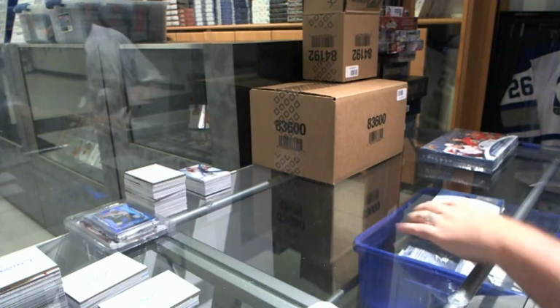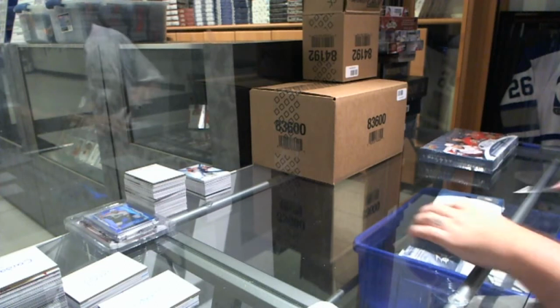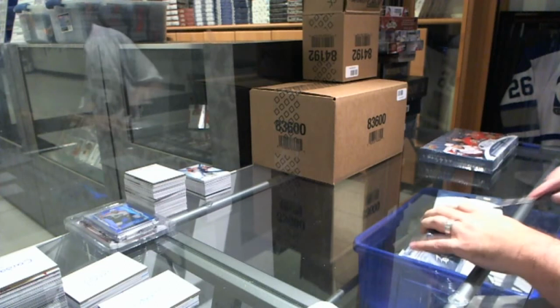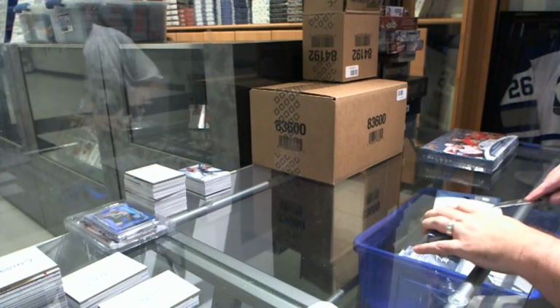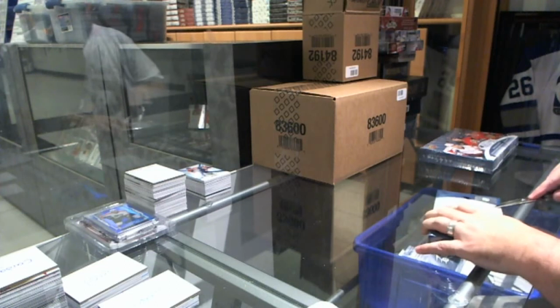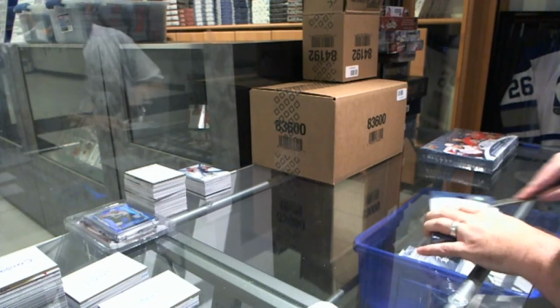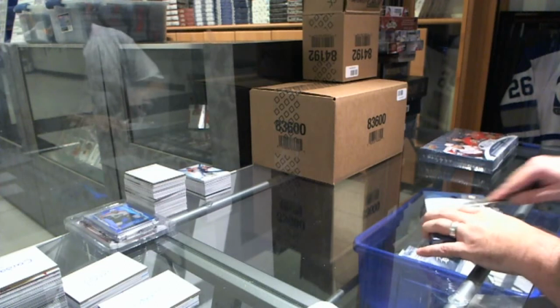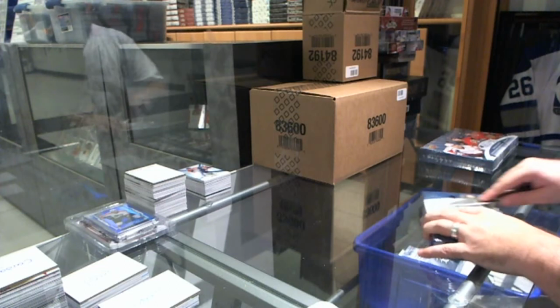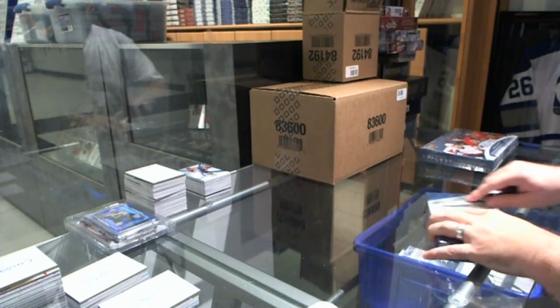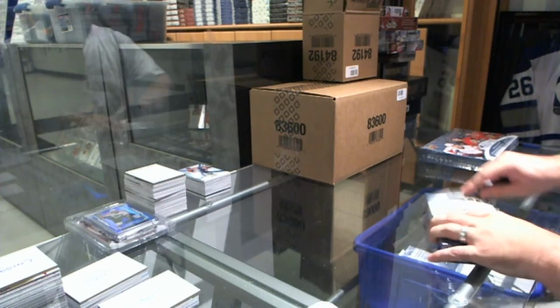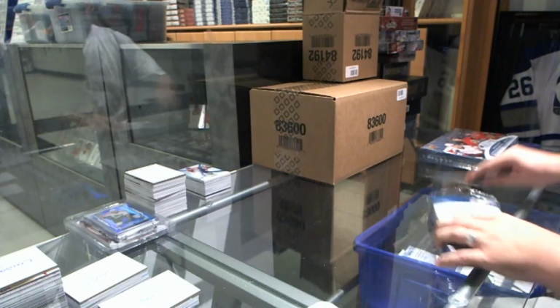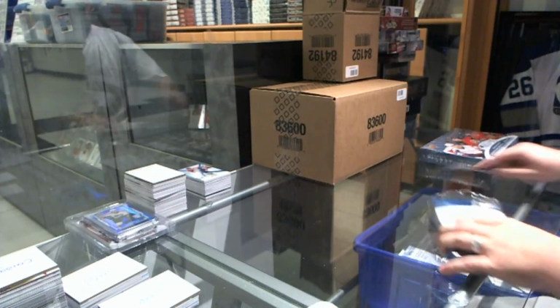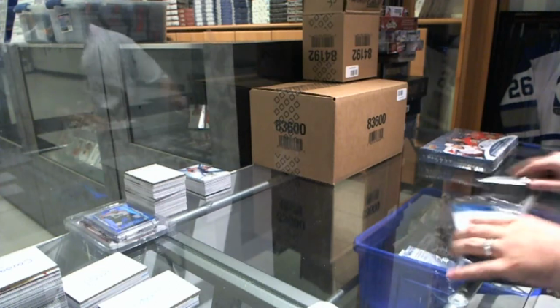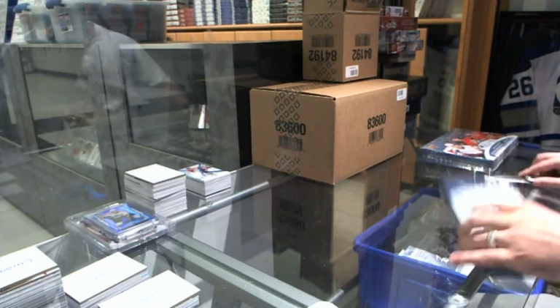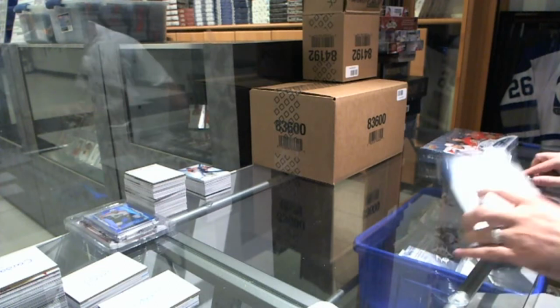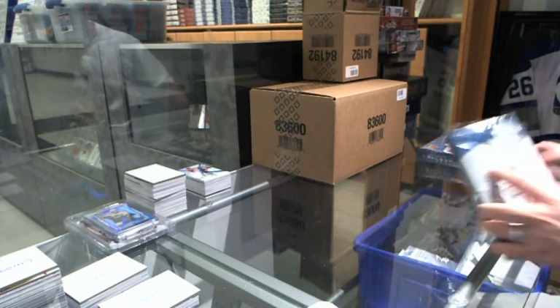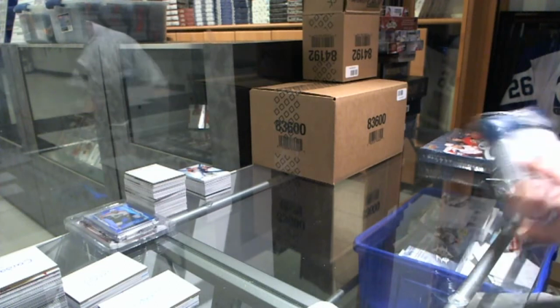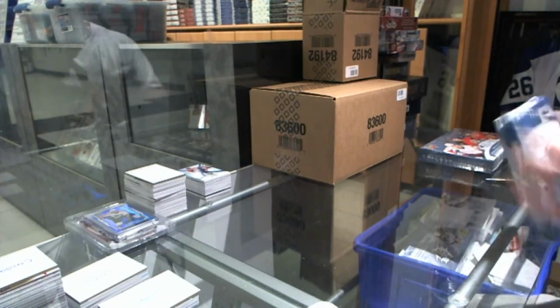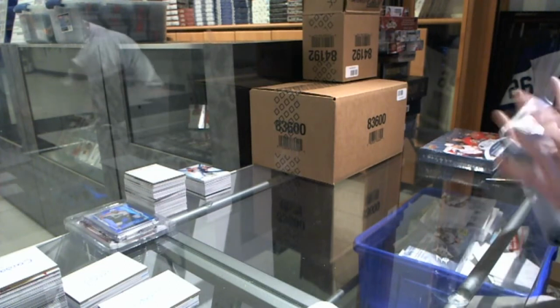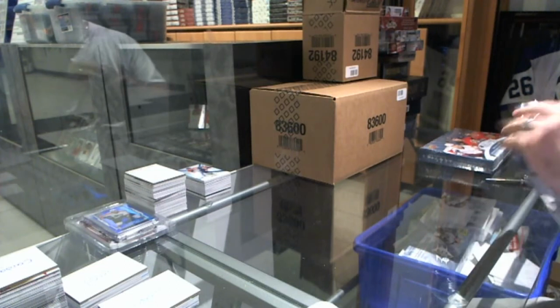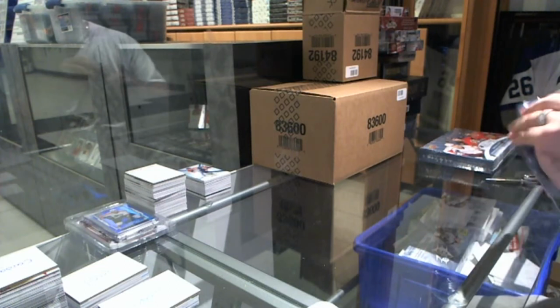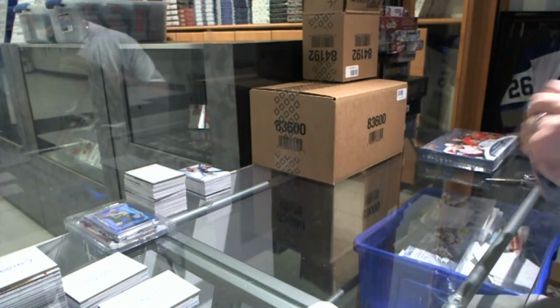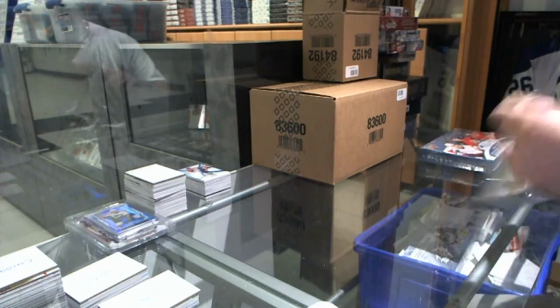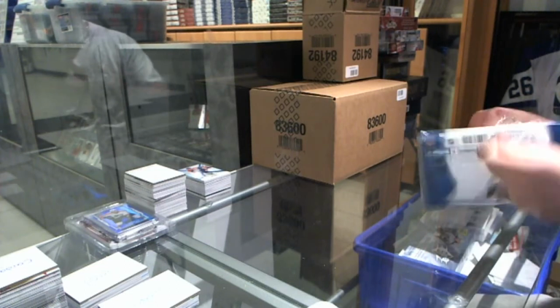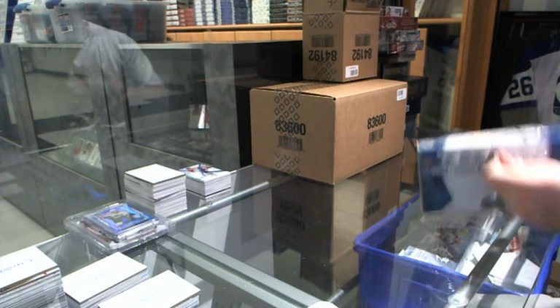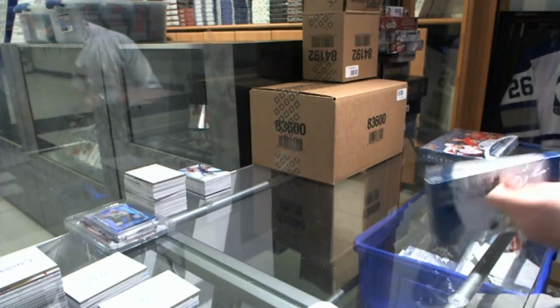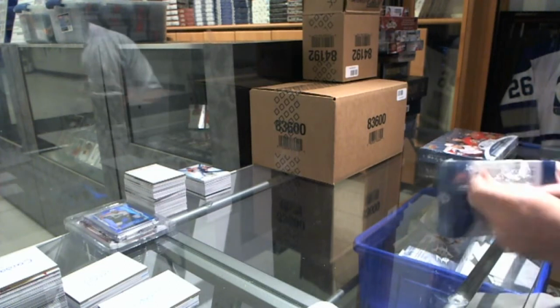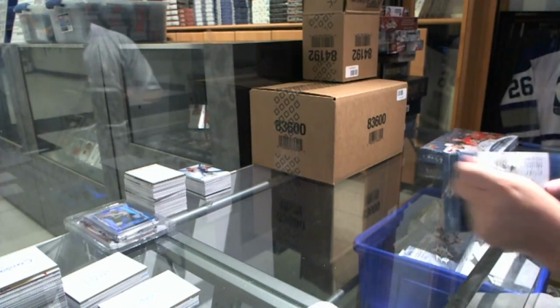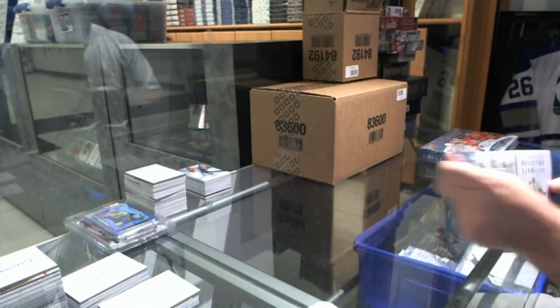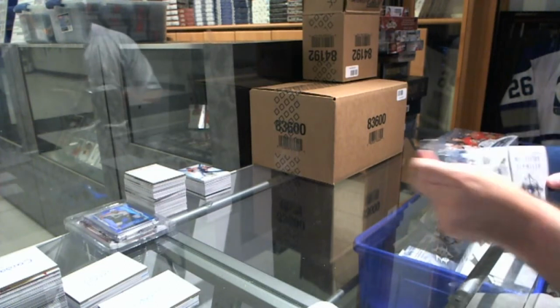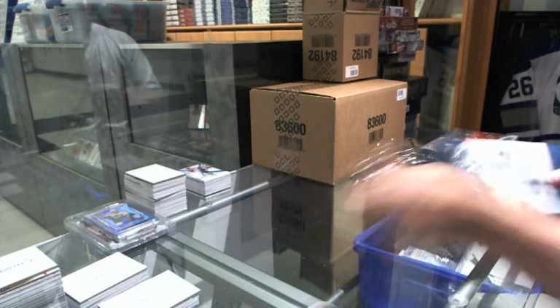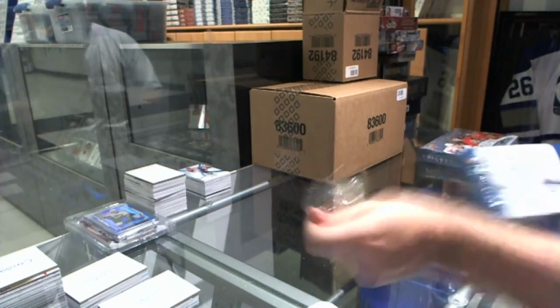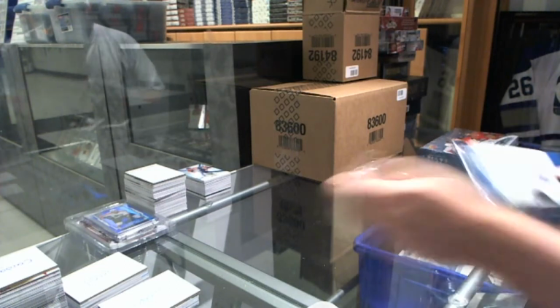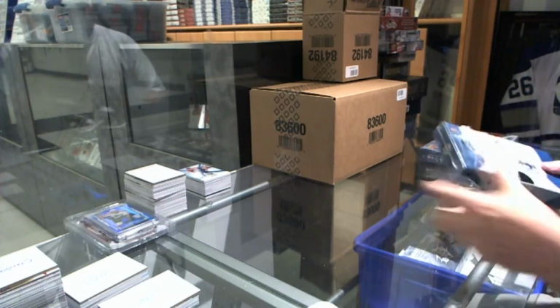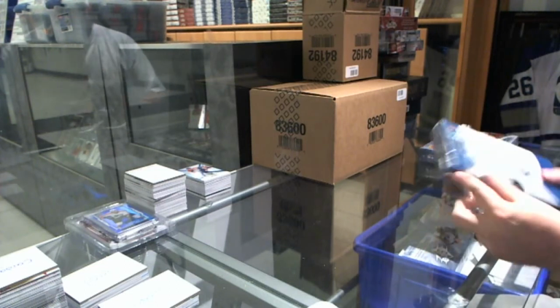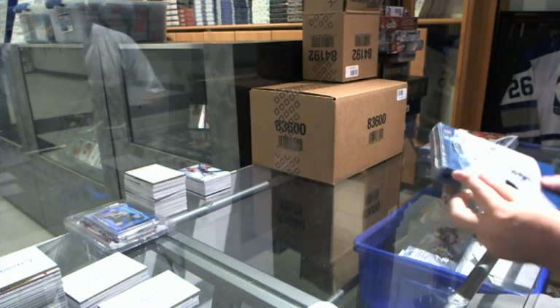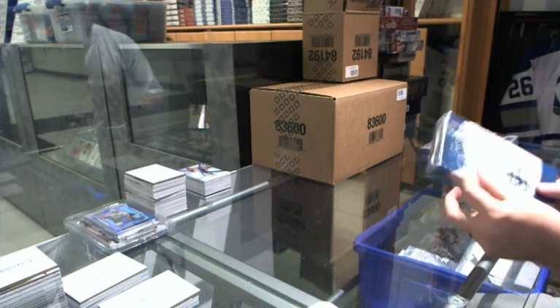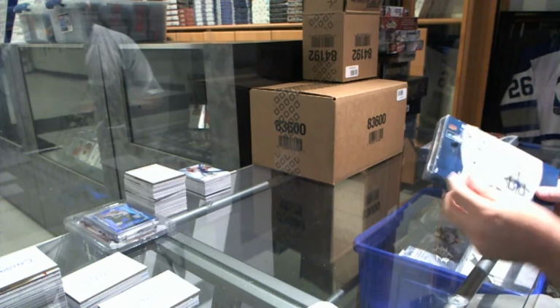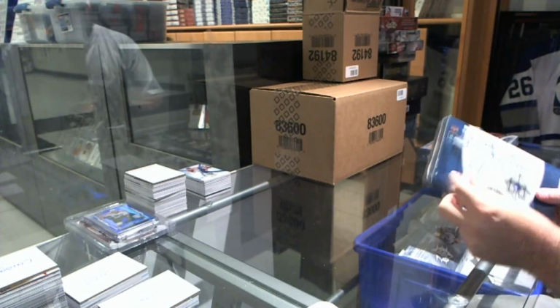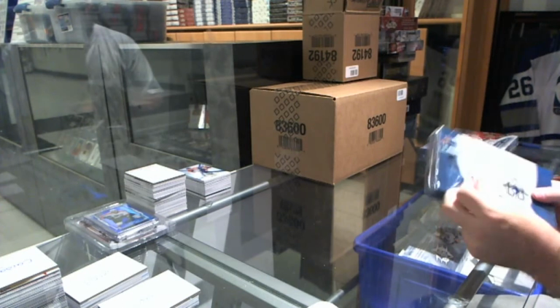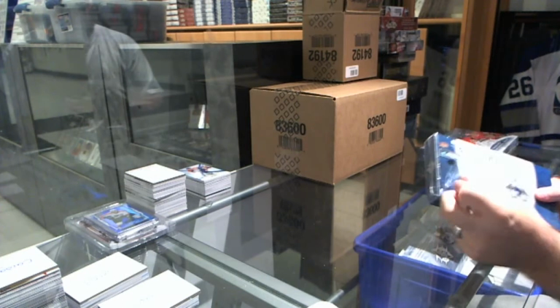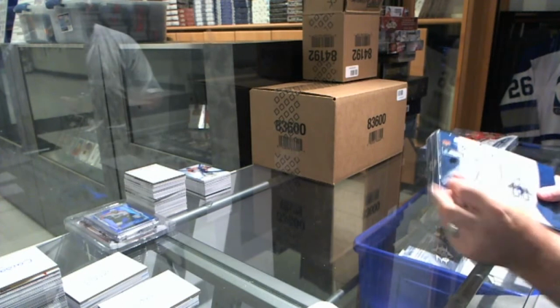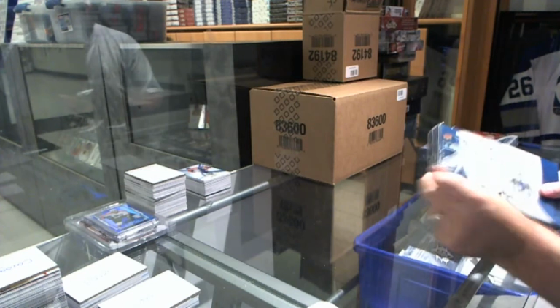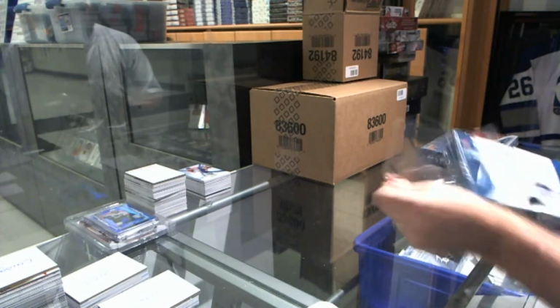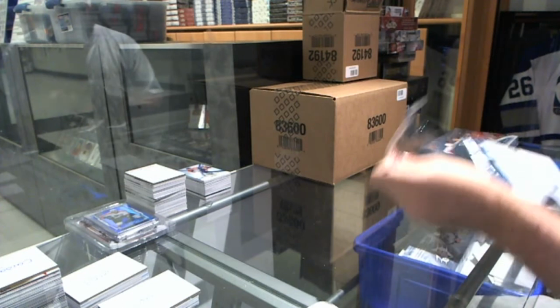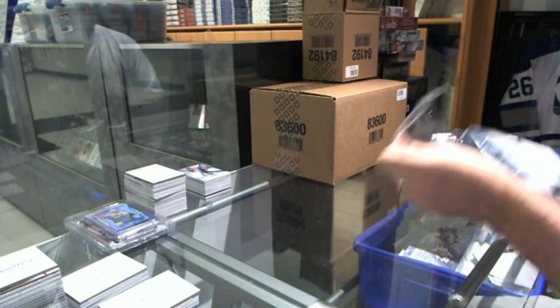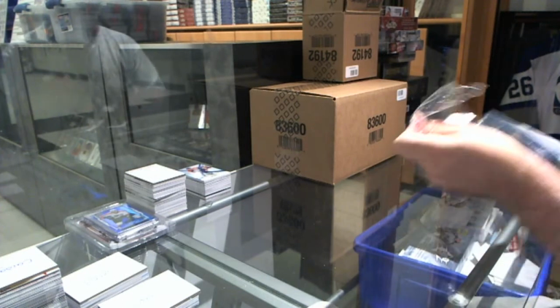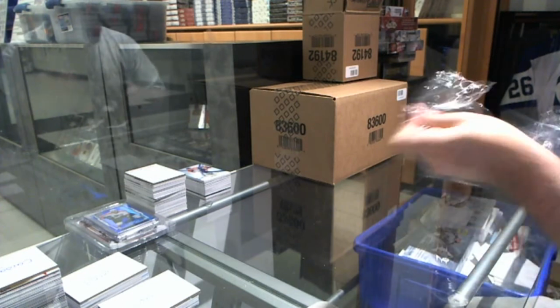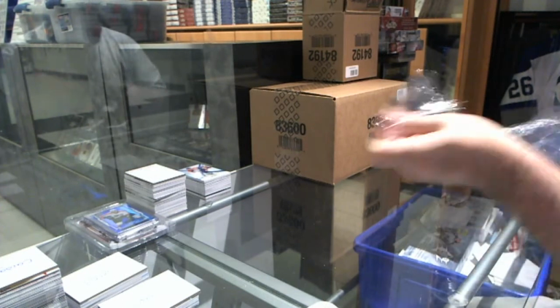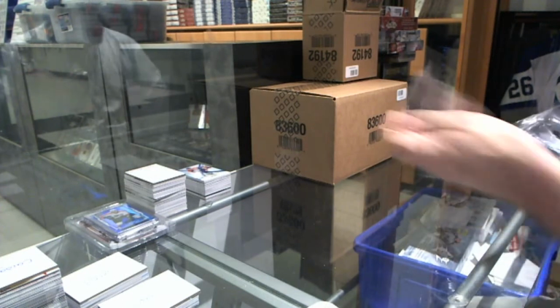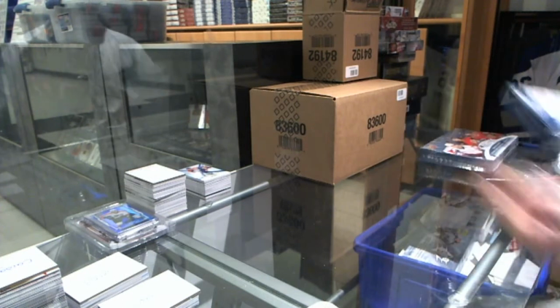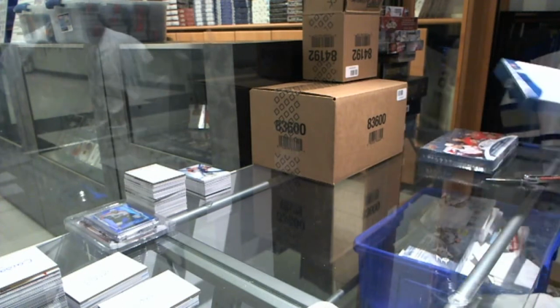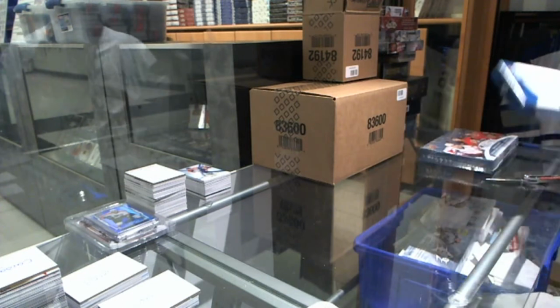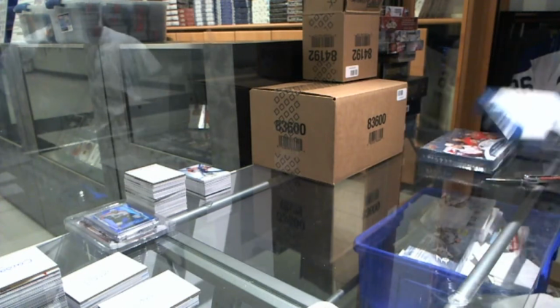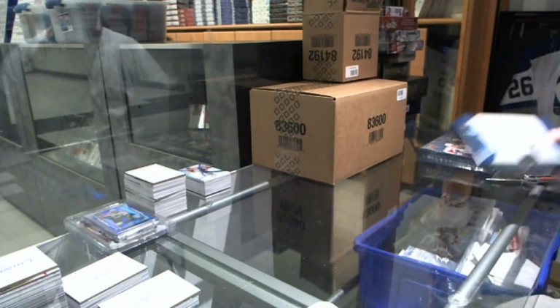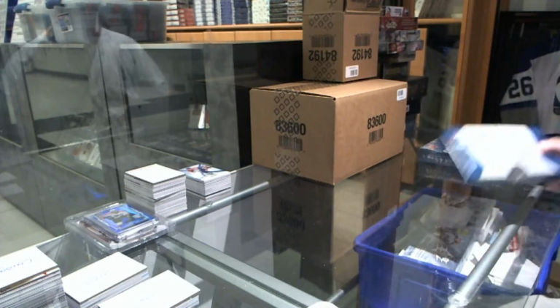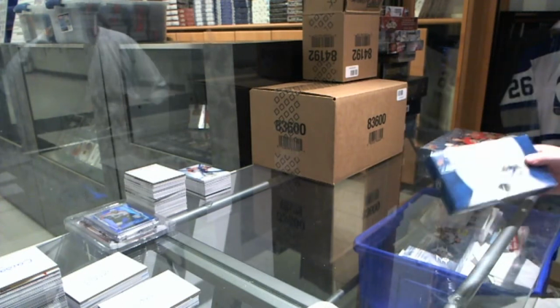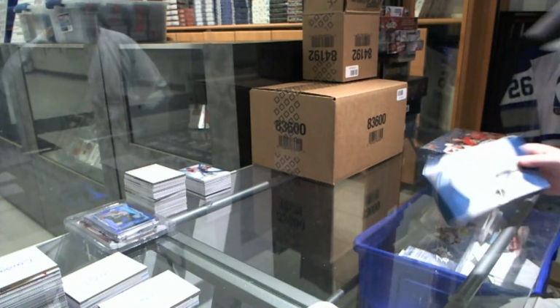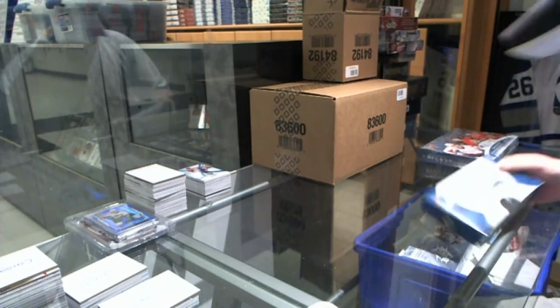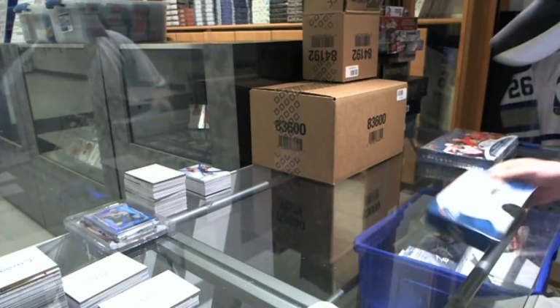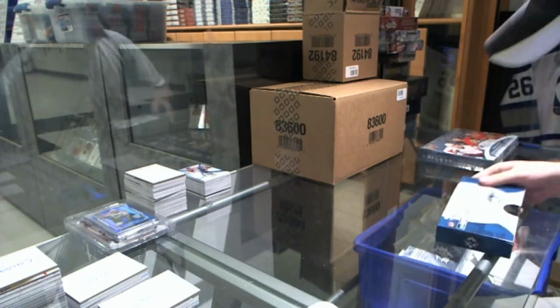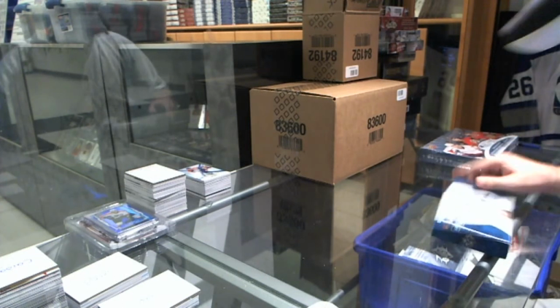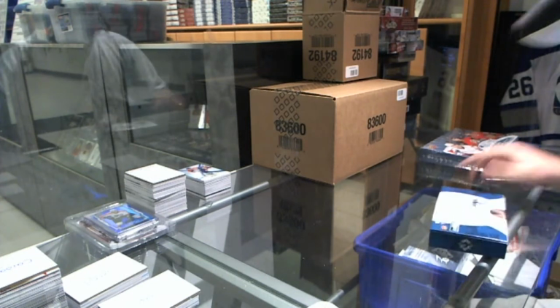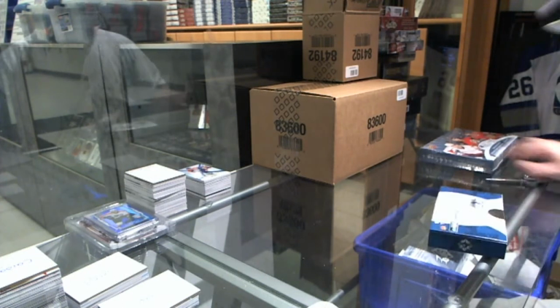Continuing on C&C Breakdown 54-14, we have the 13-14 Upper Deck Ultimate and the 14-15 Shrimp OG.